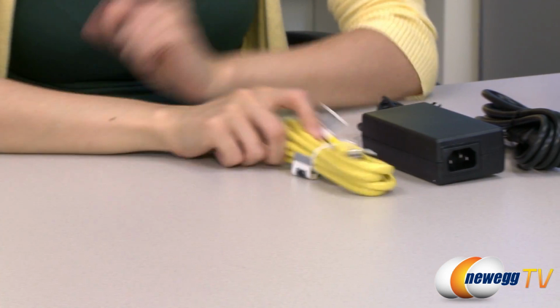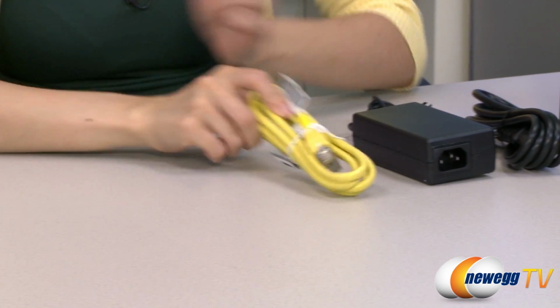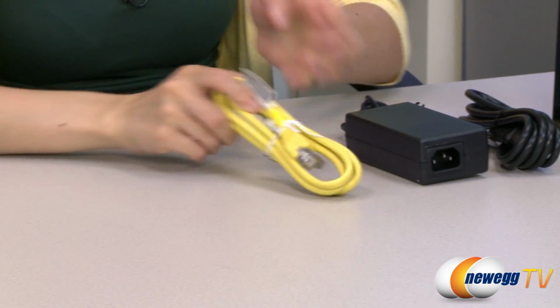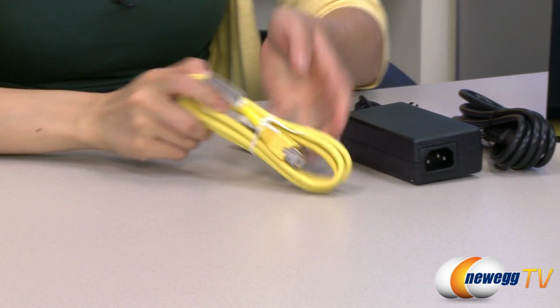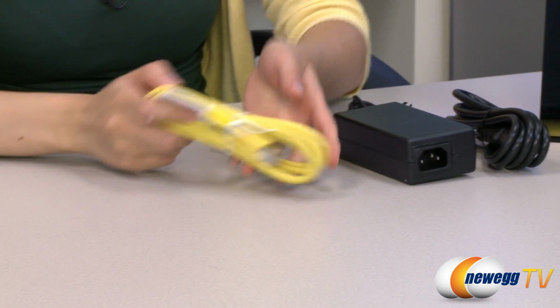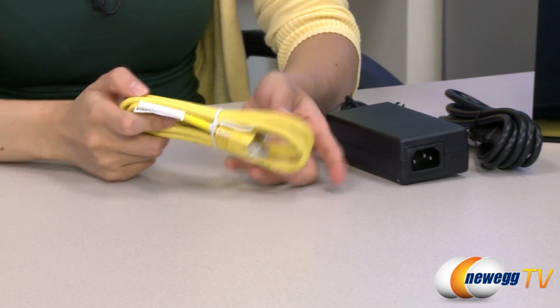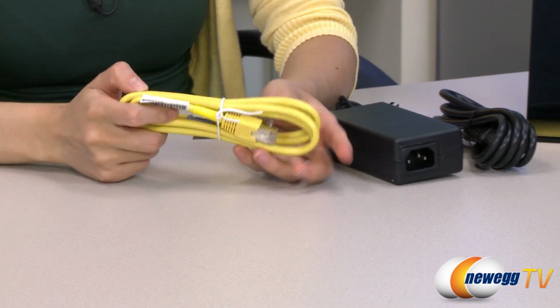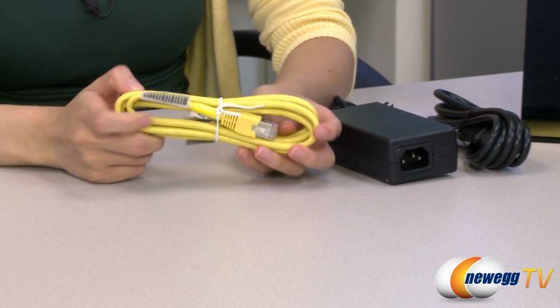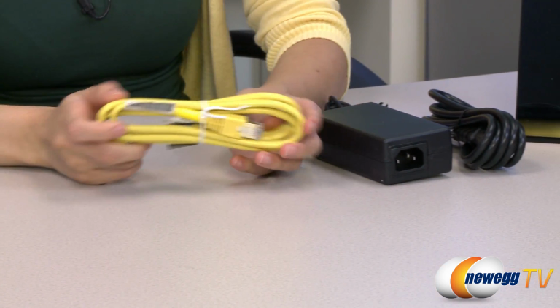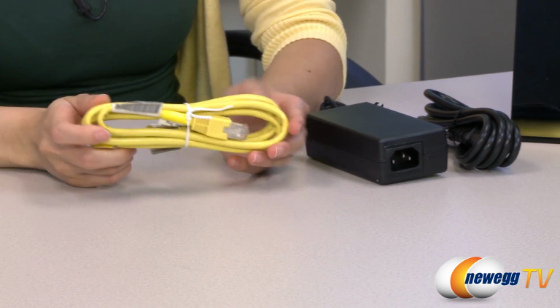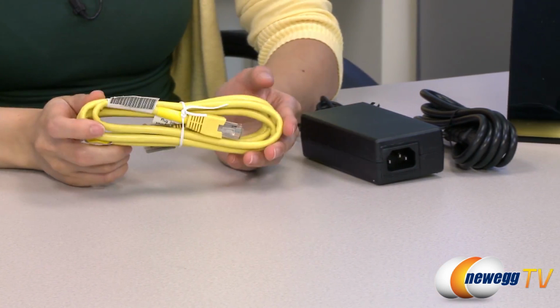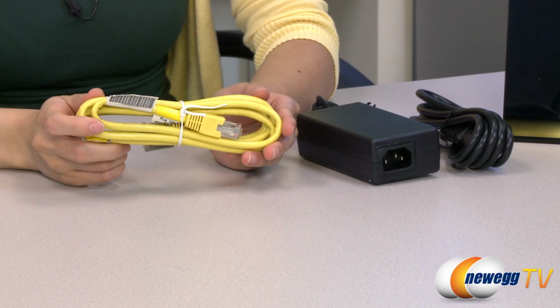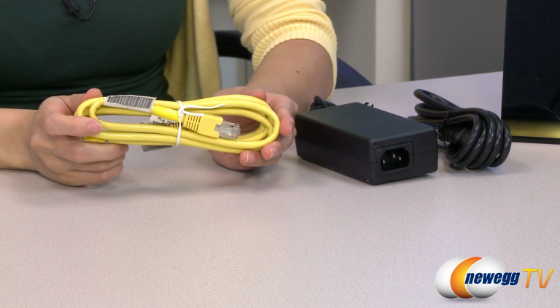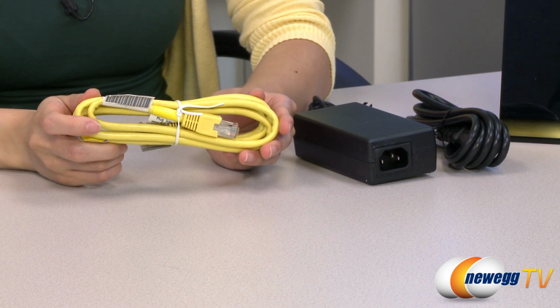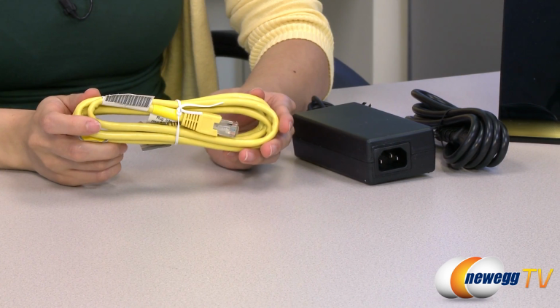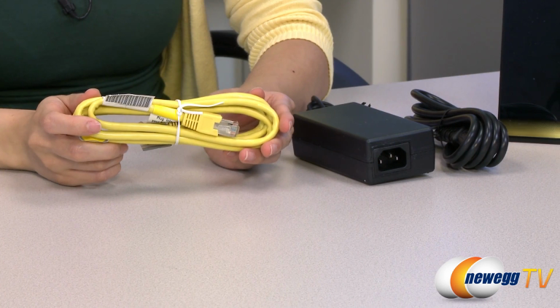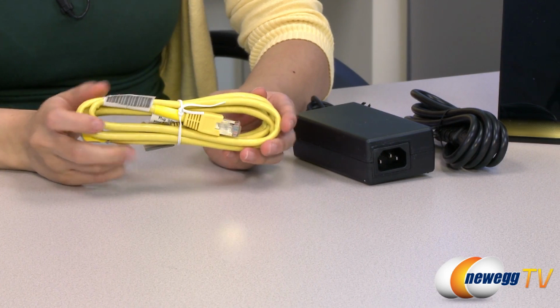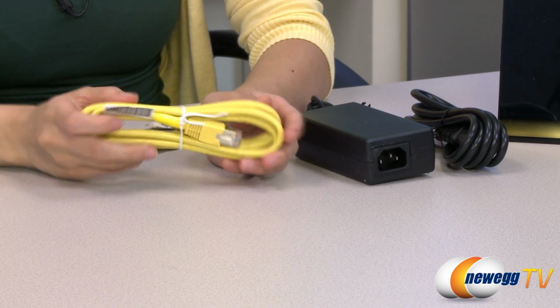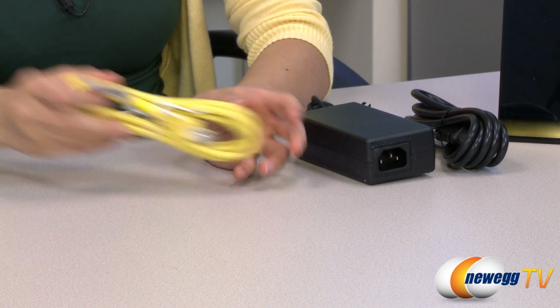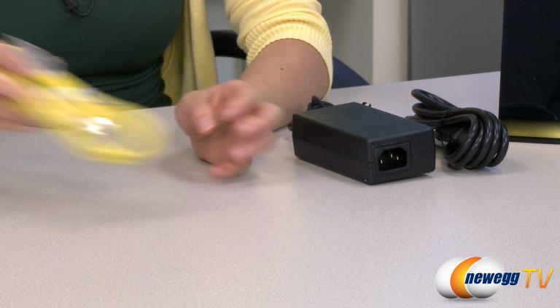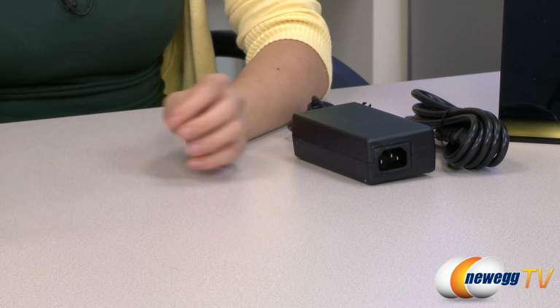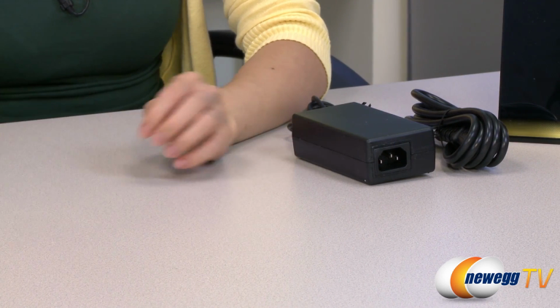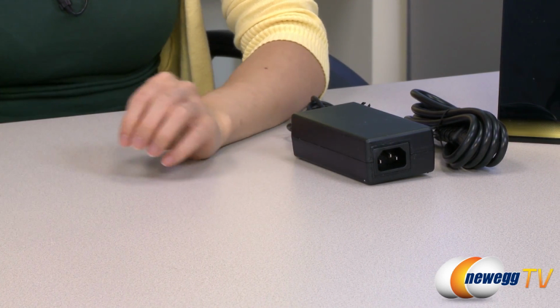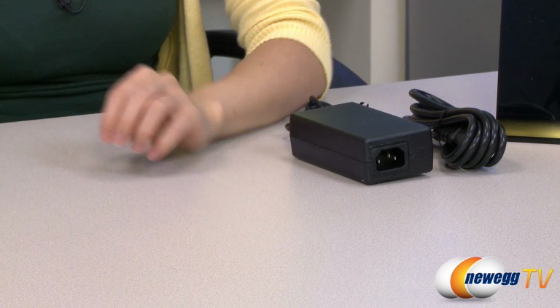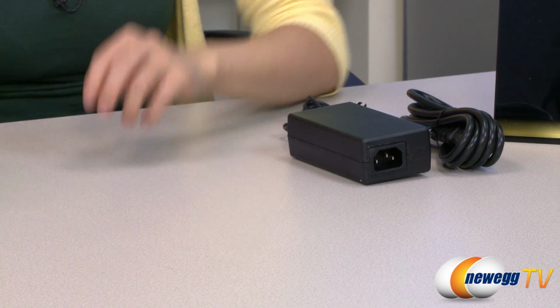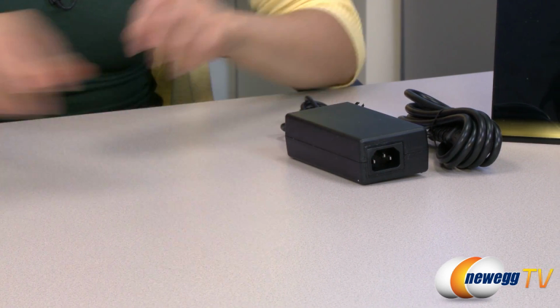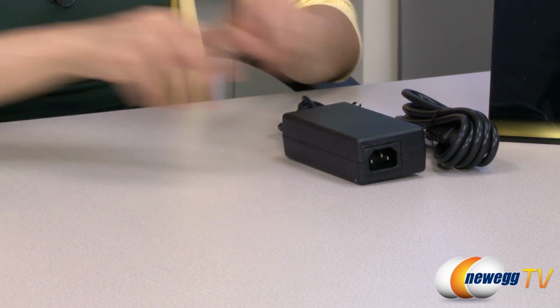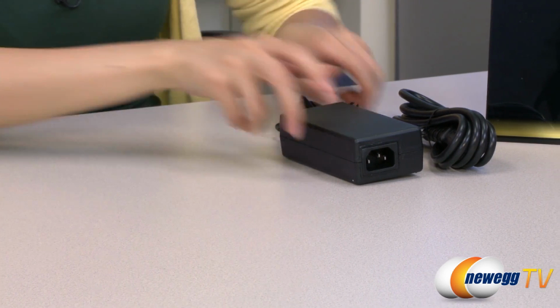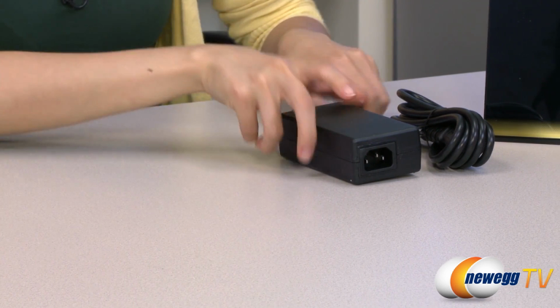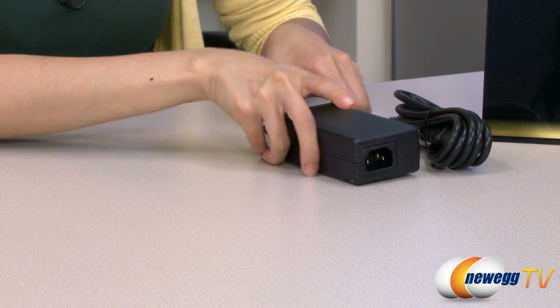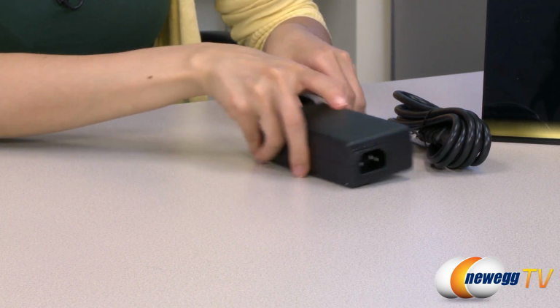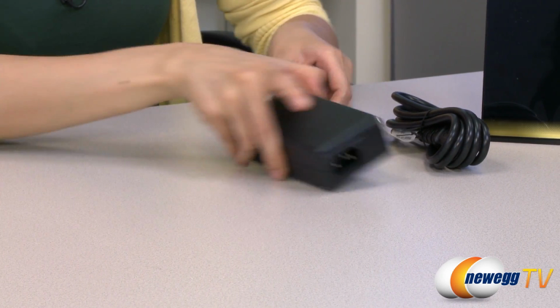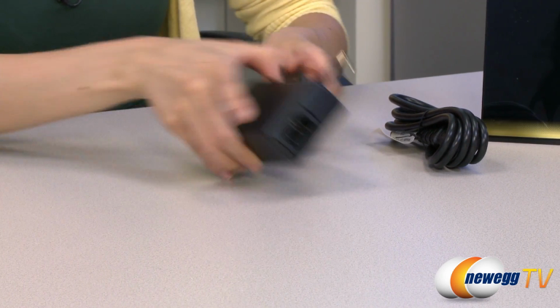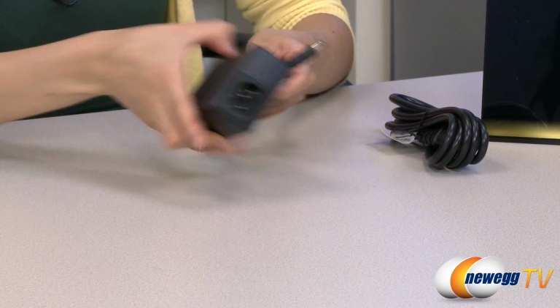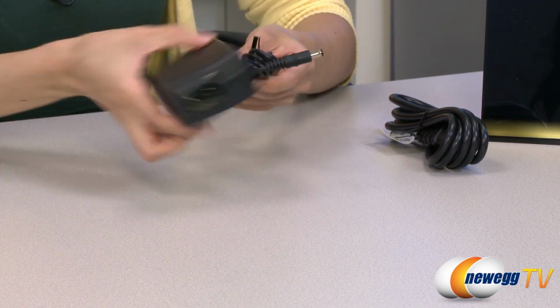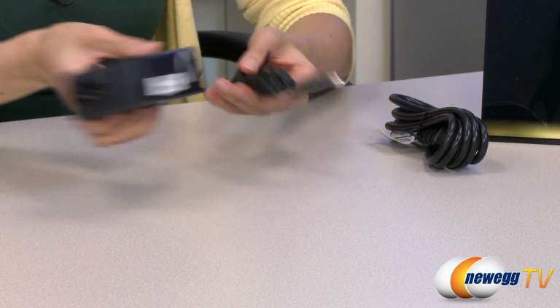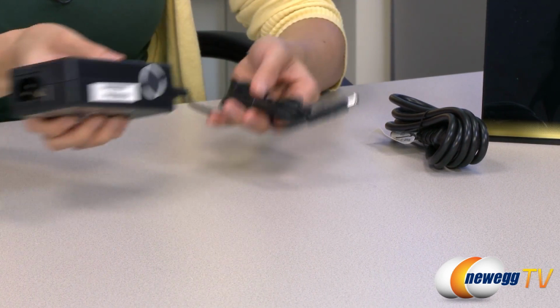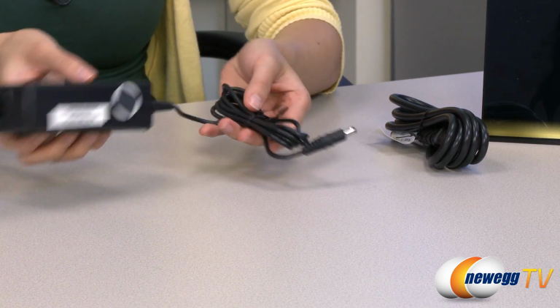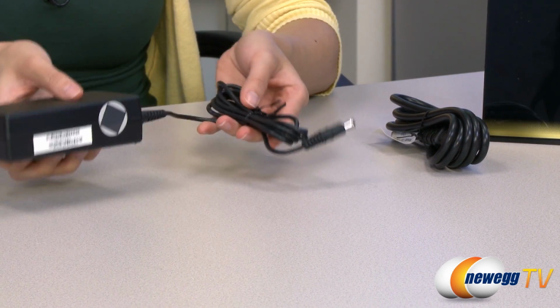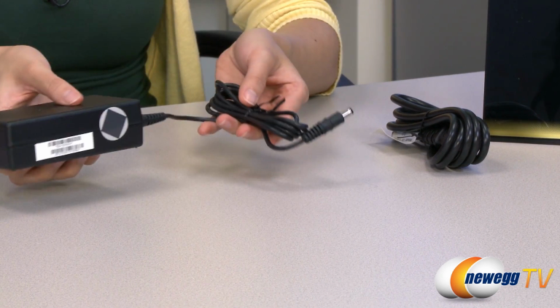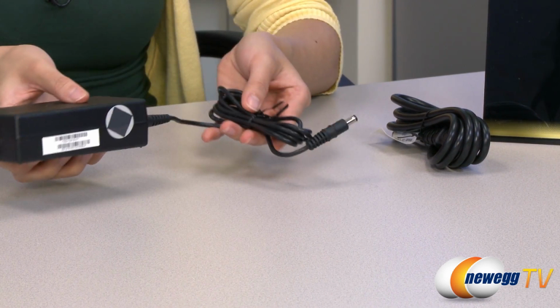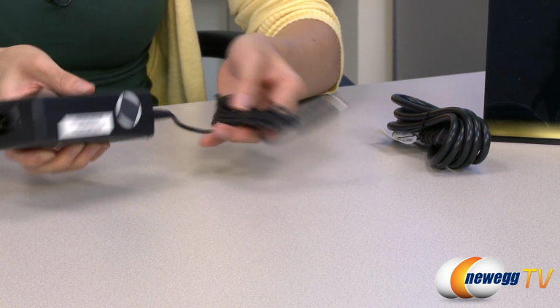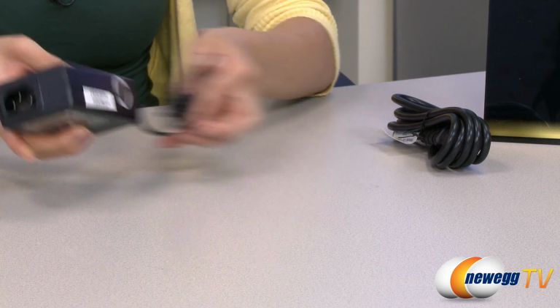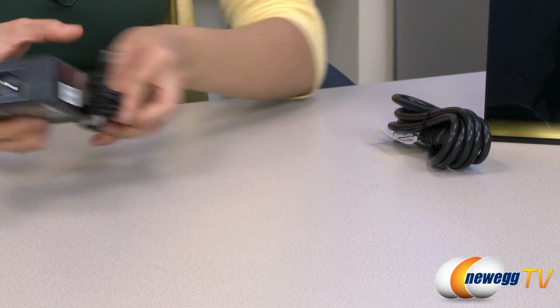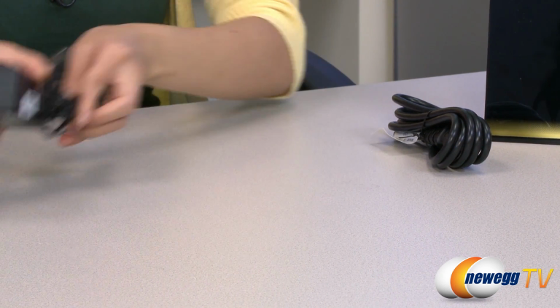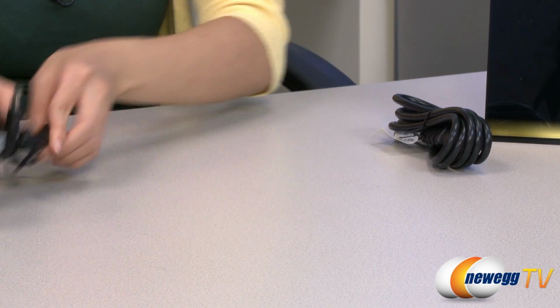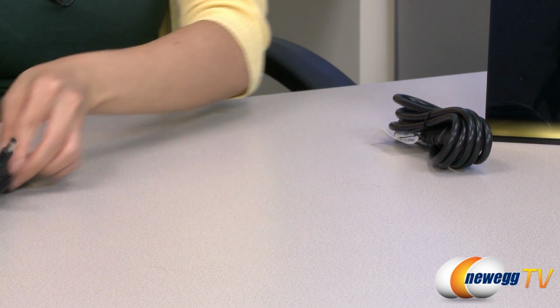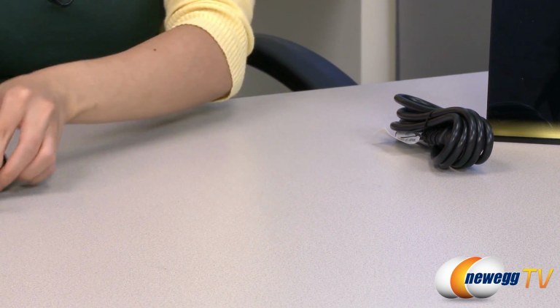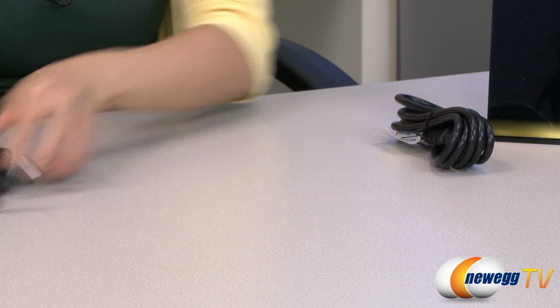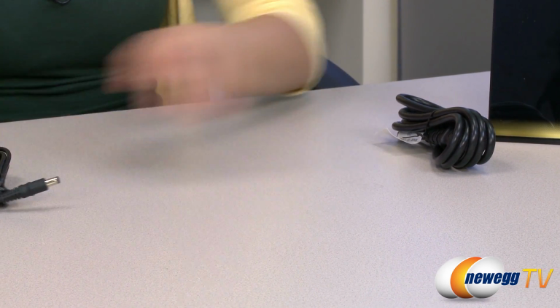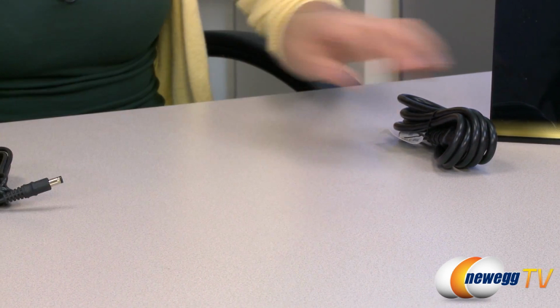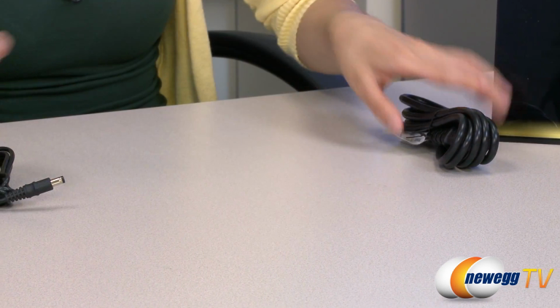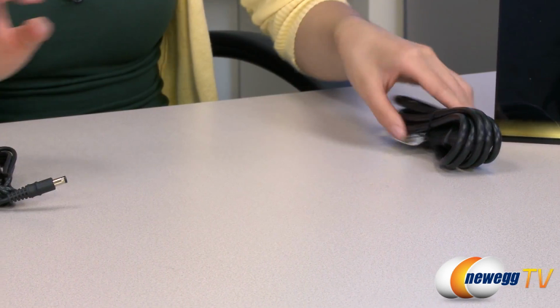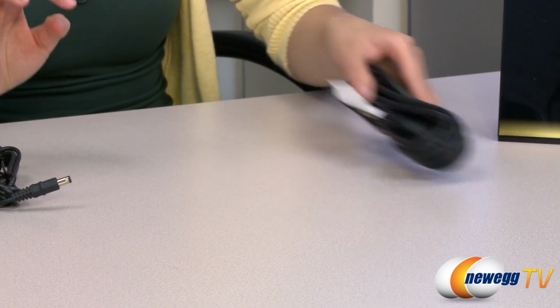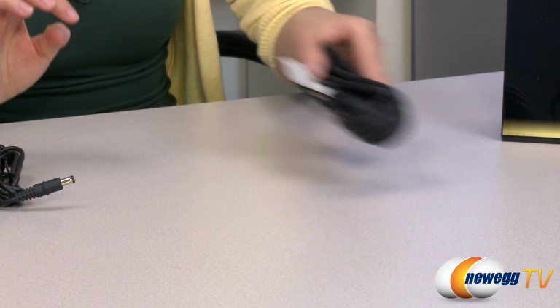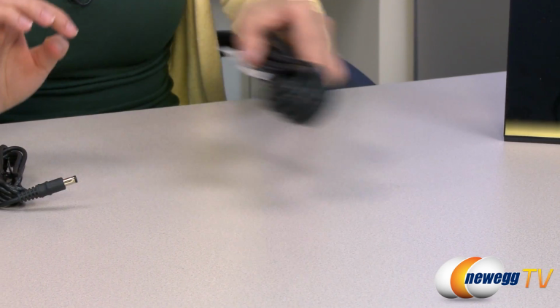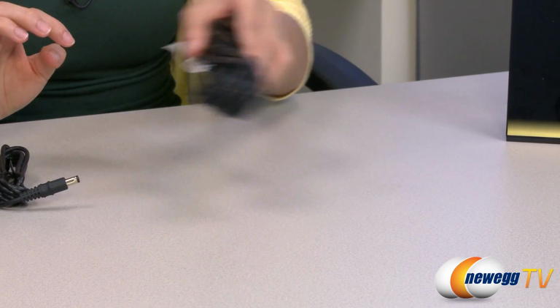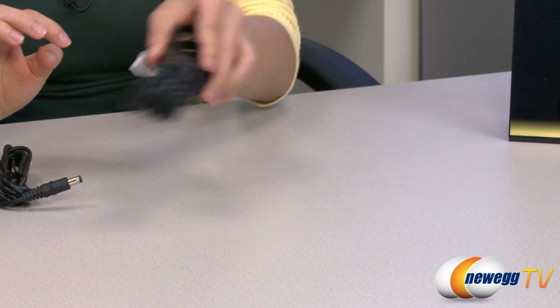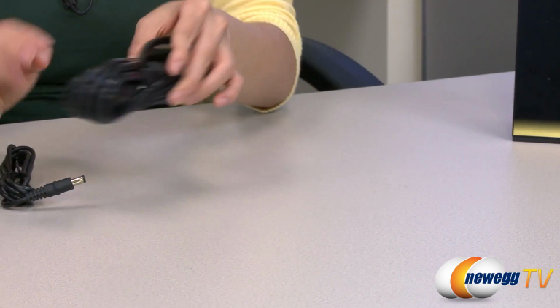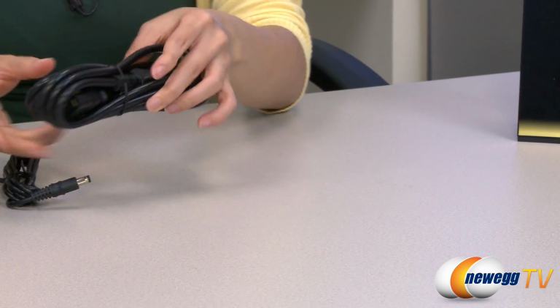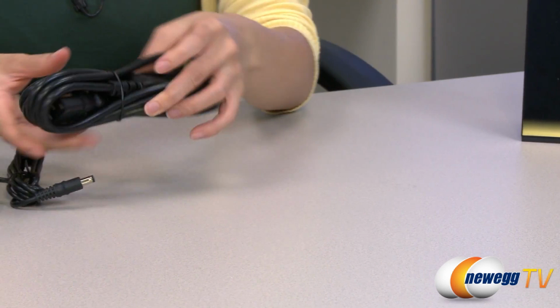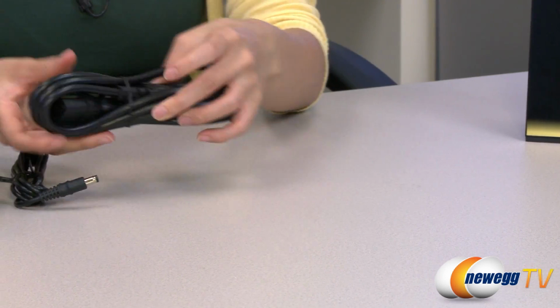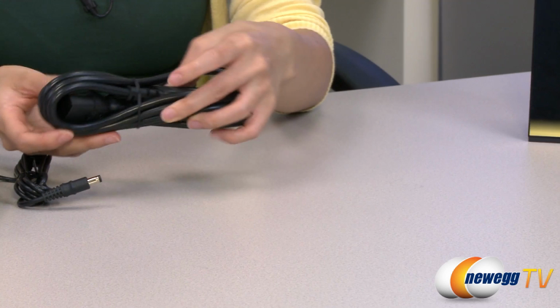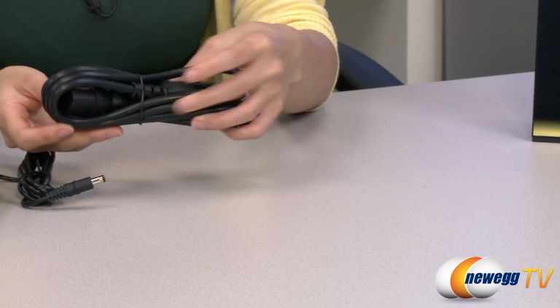And this is your ethernet cable, AC adapter, and power cord.